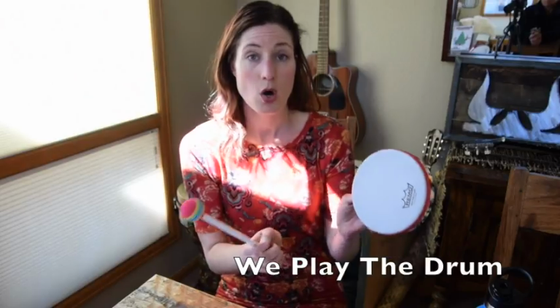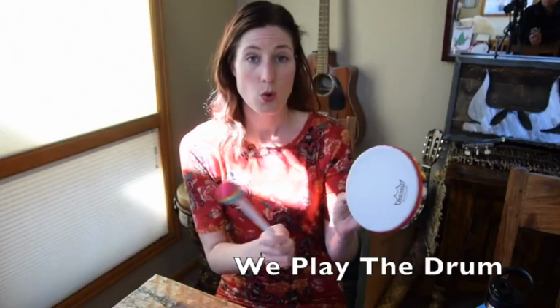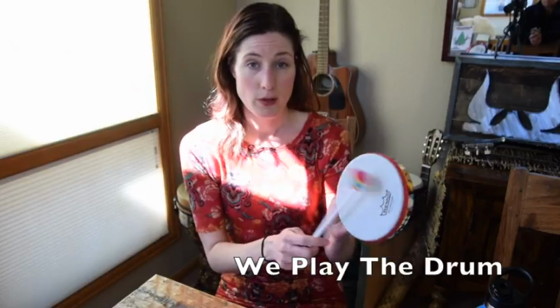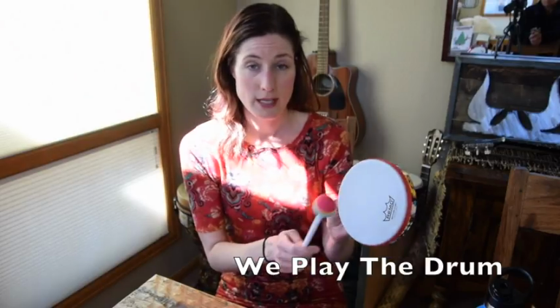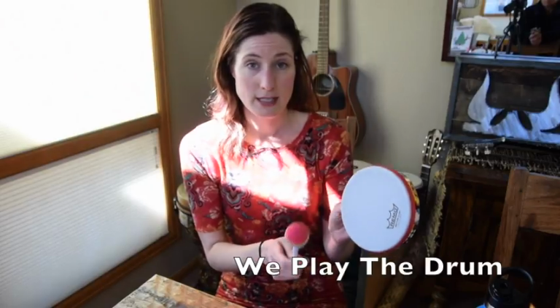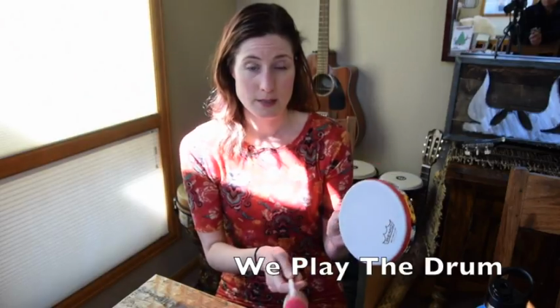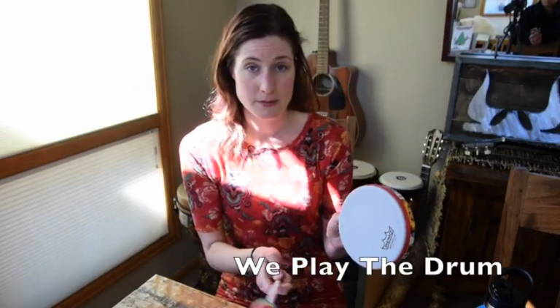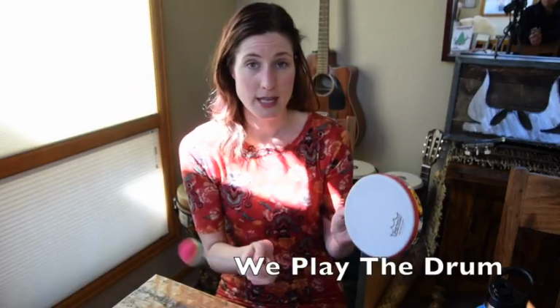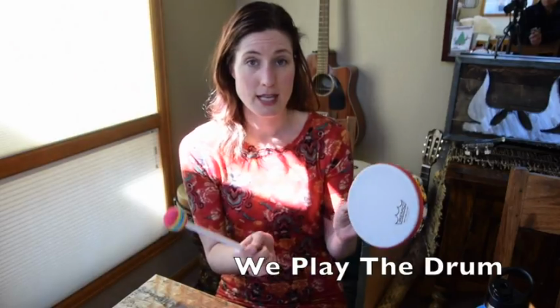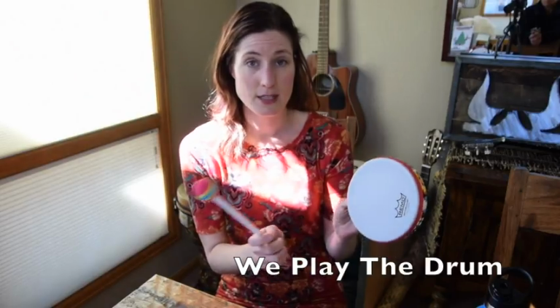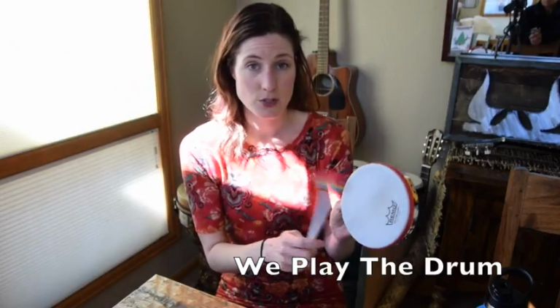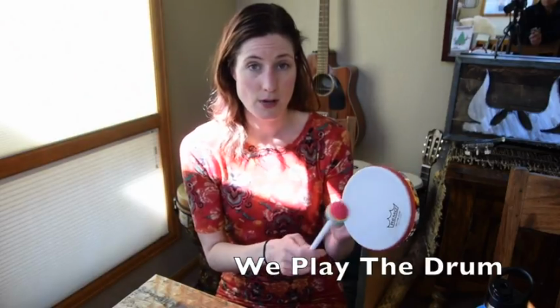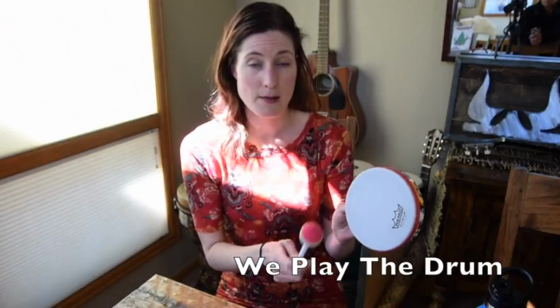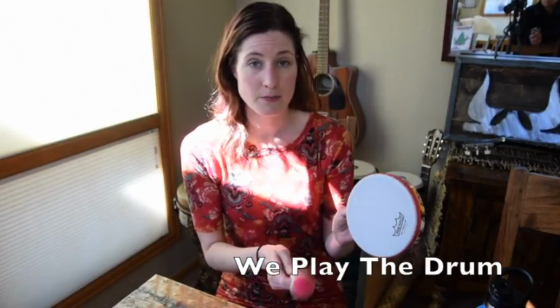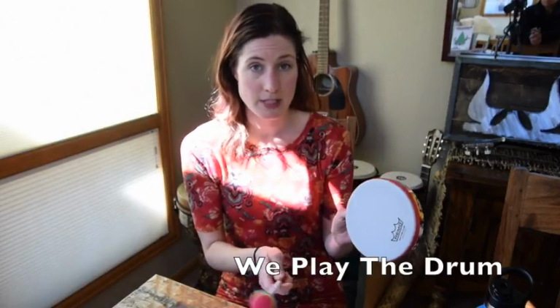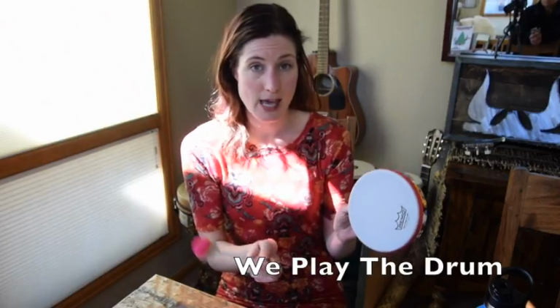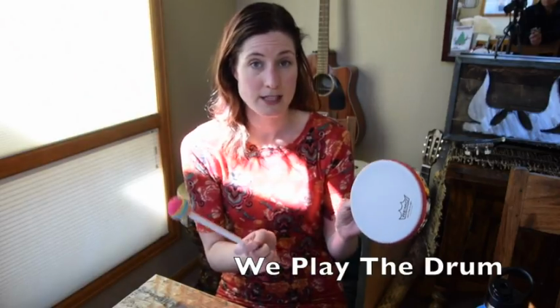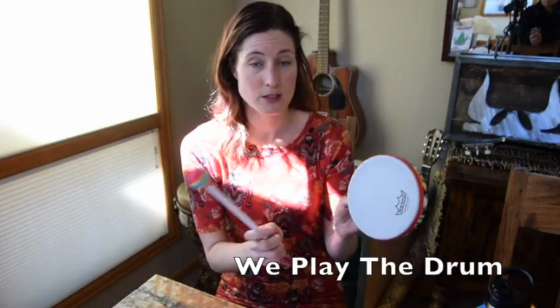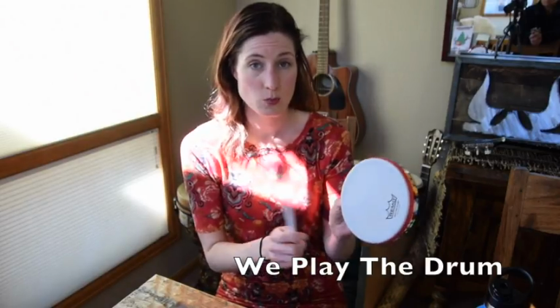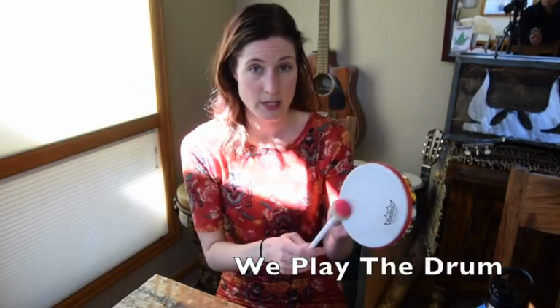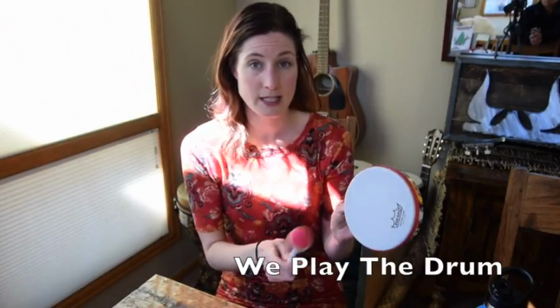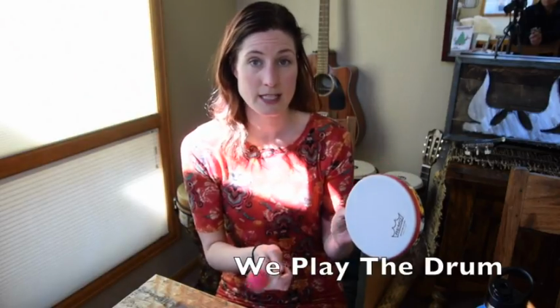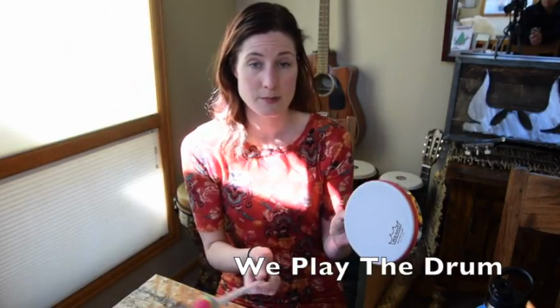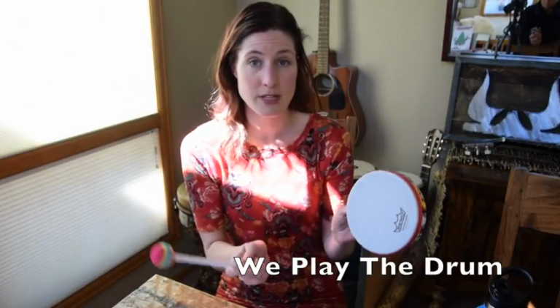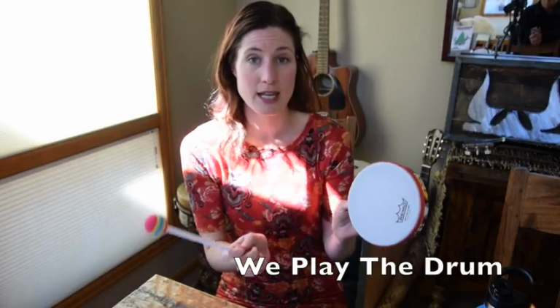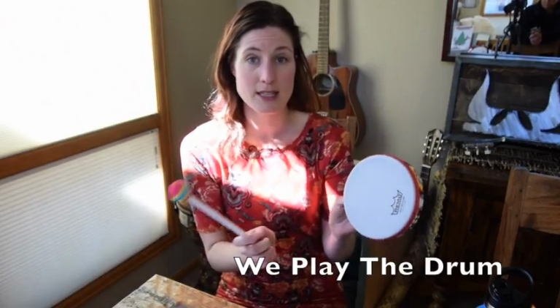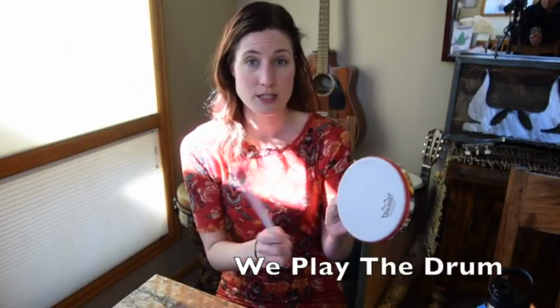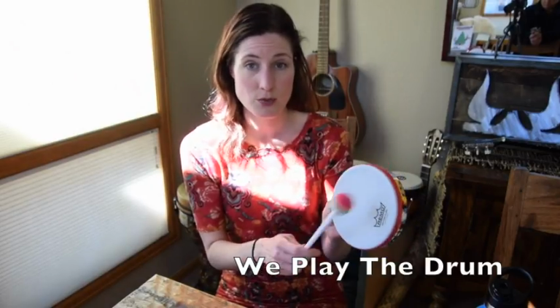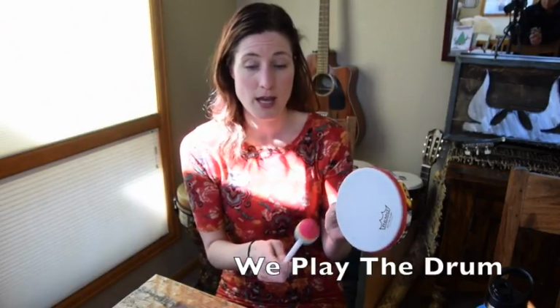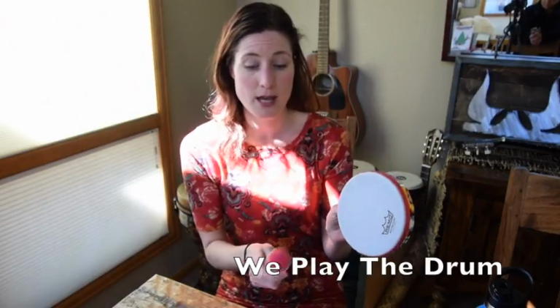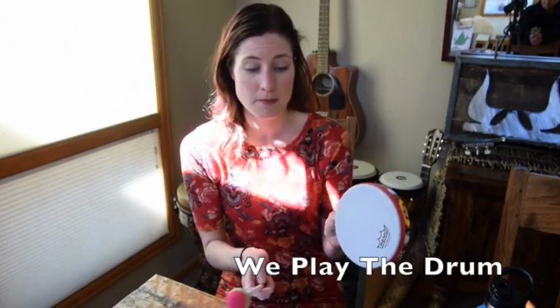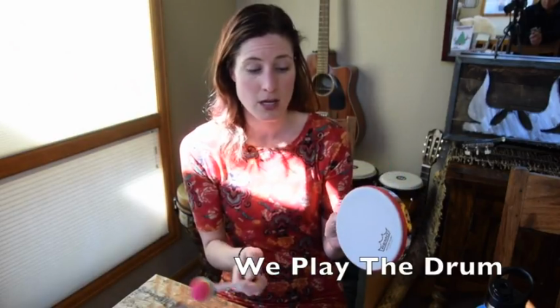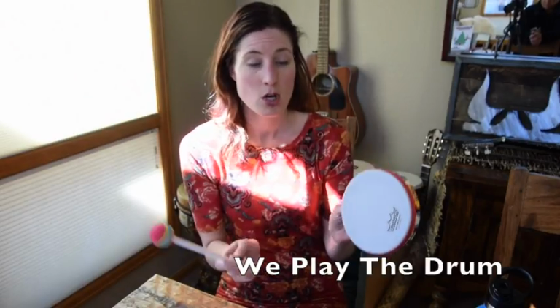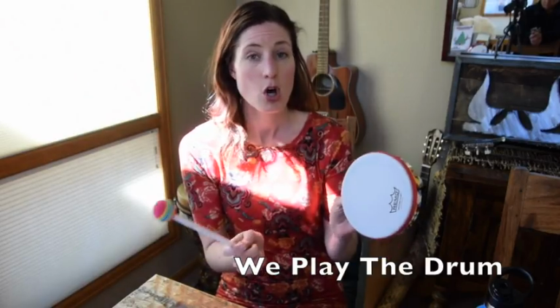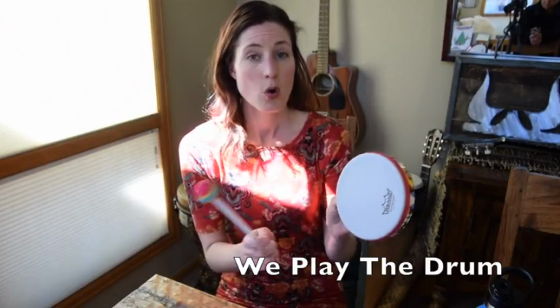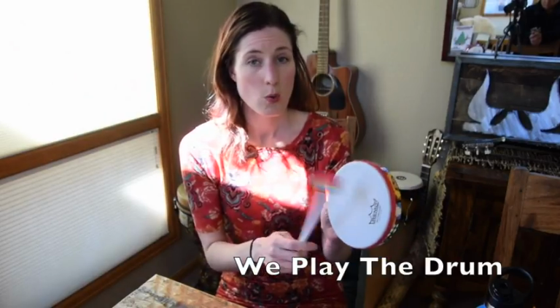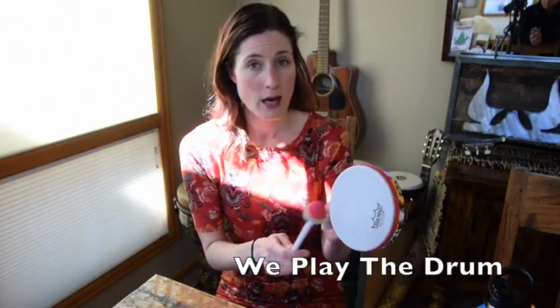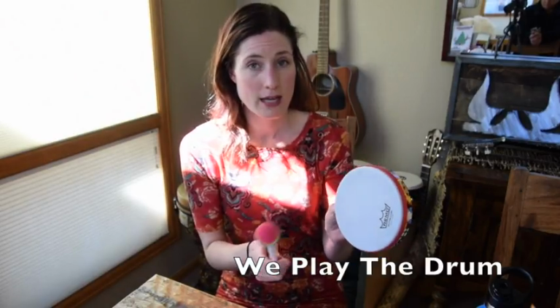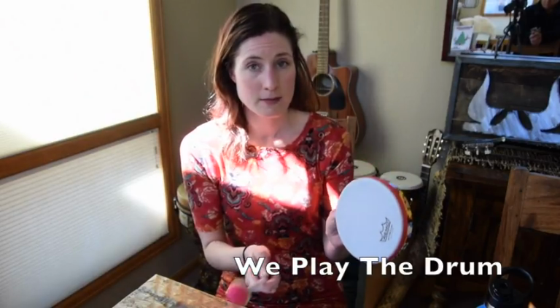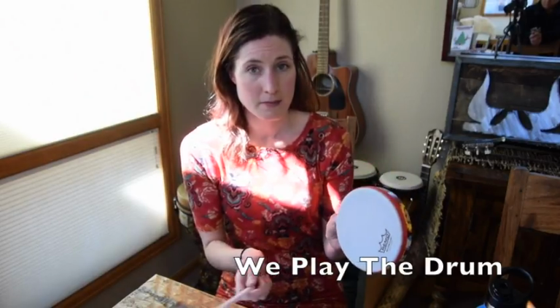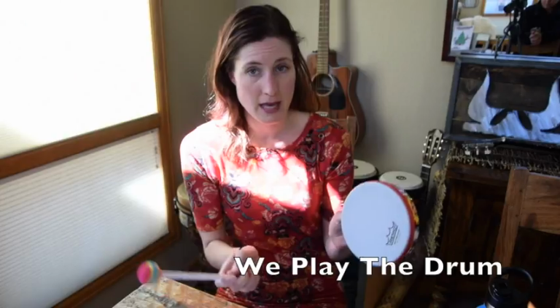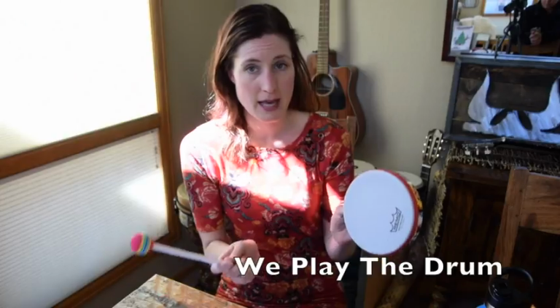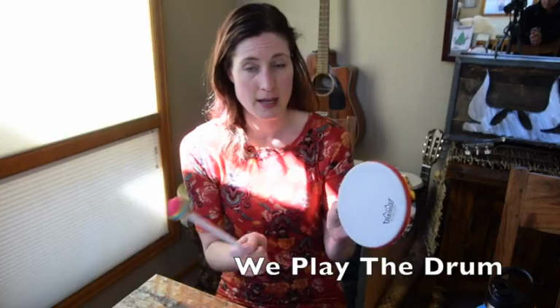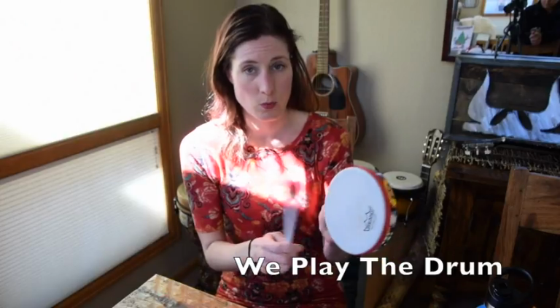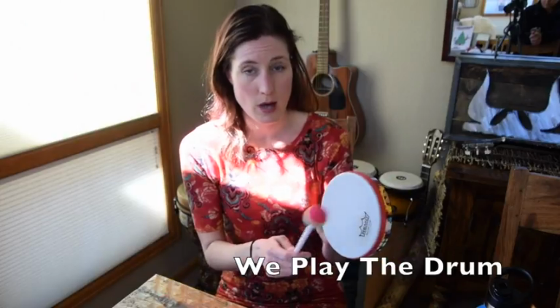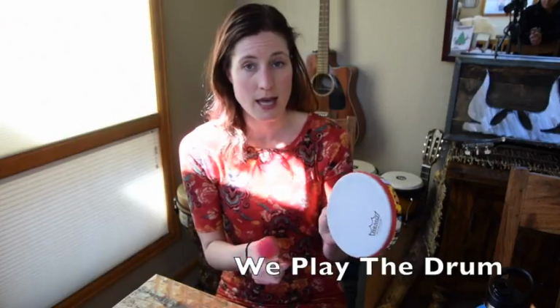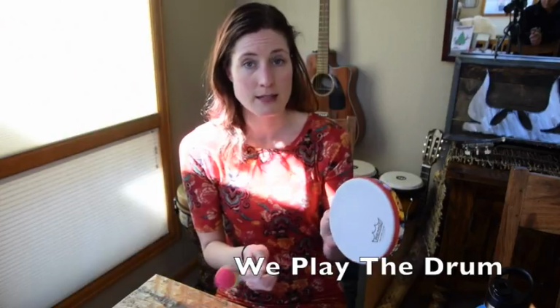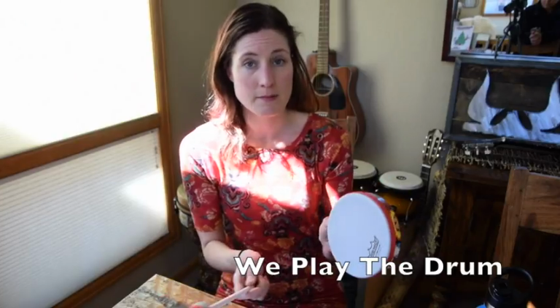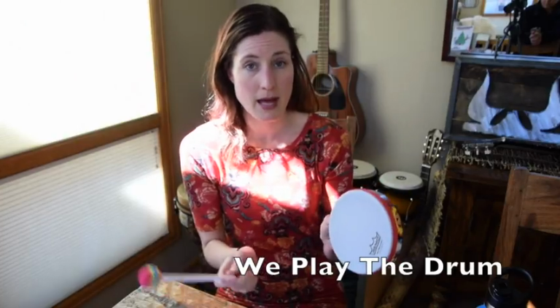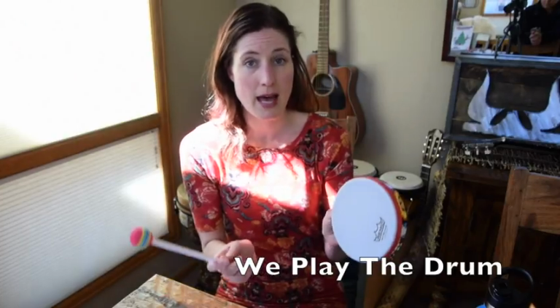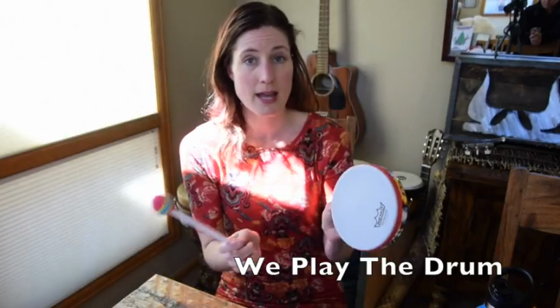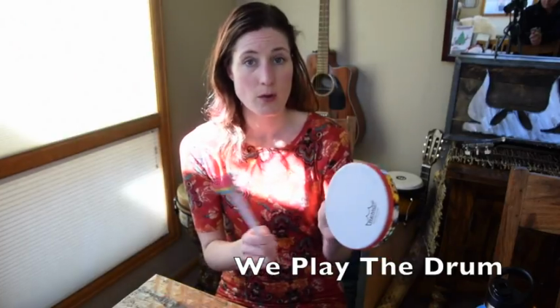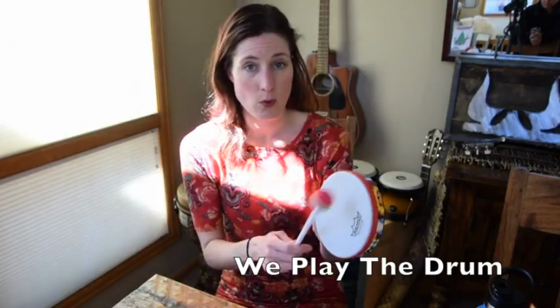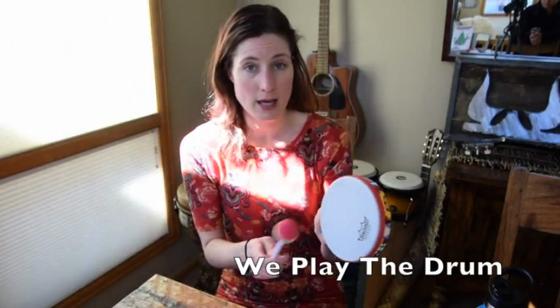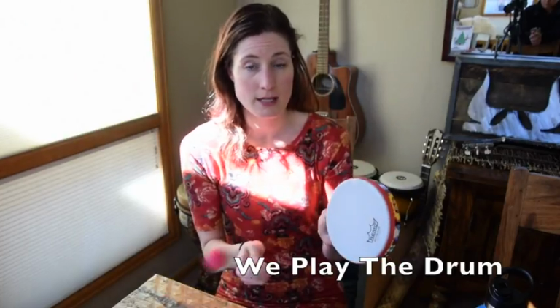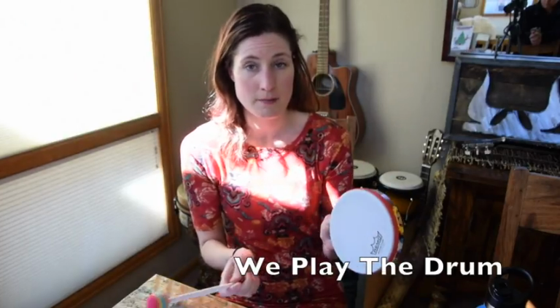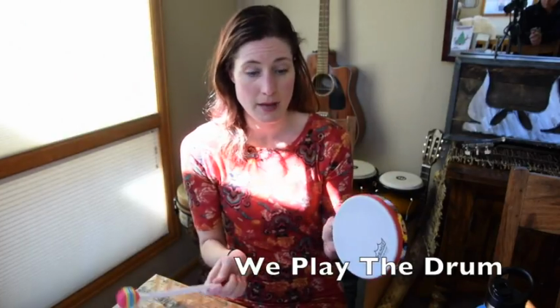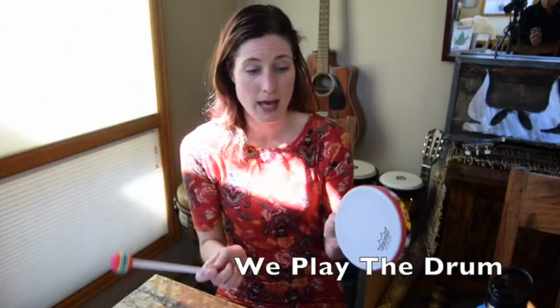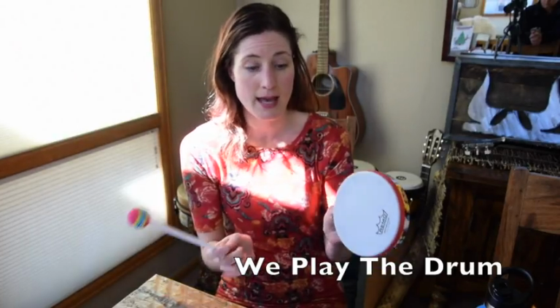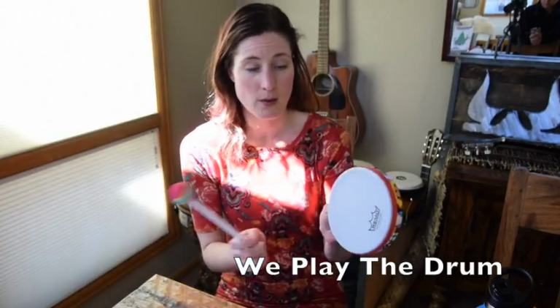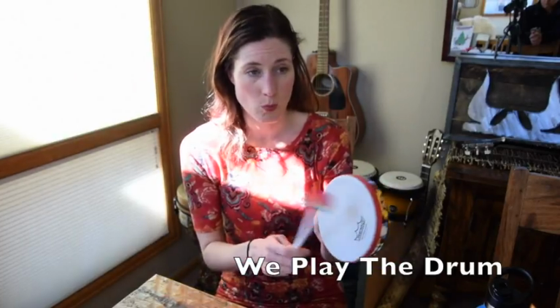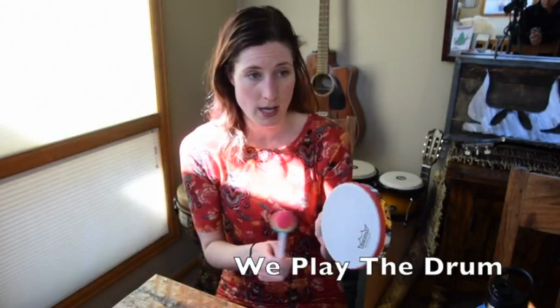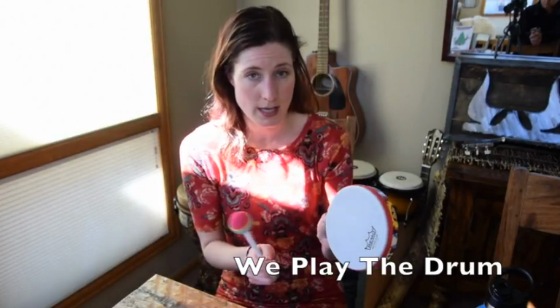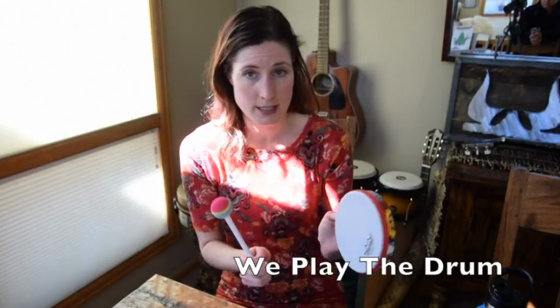We can play the drum, yes we can play the drum. One by one by one by one.